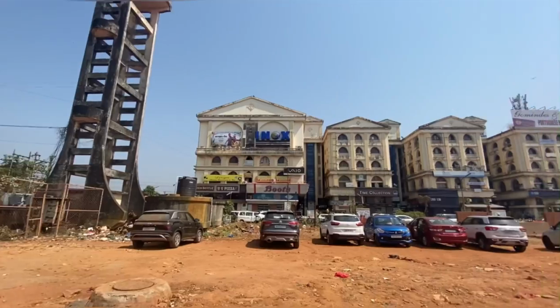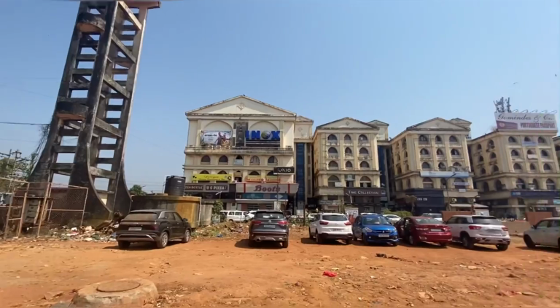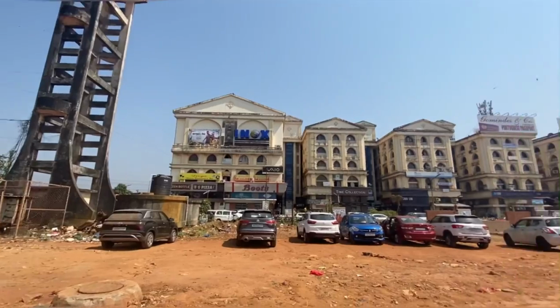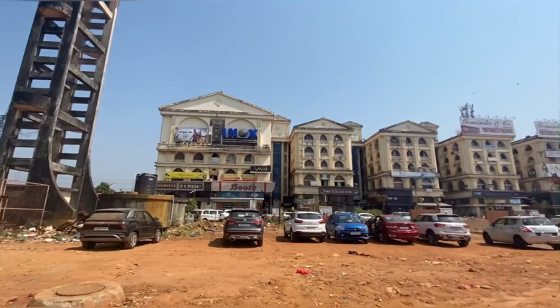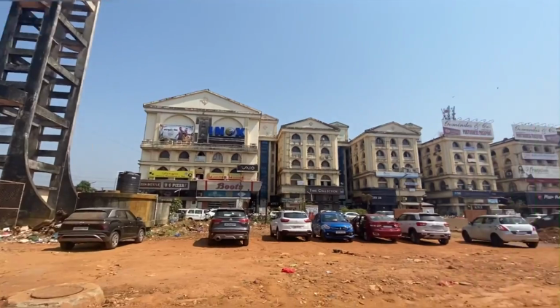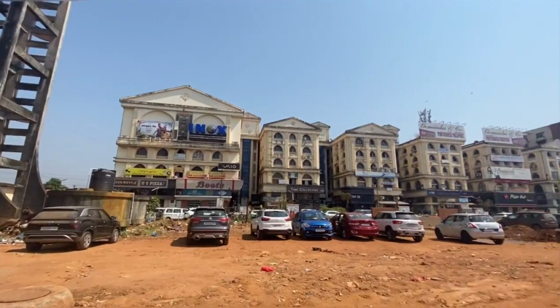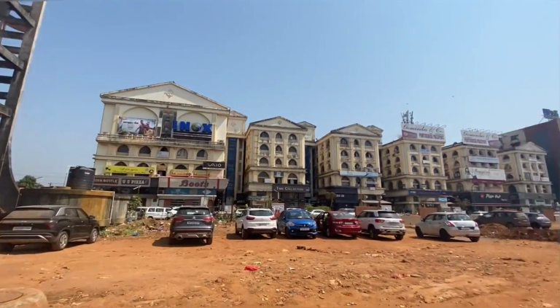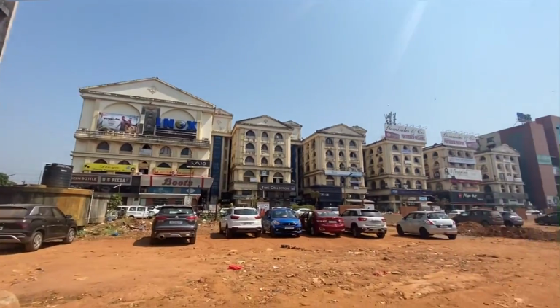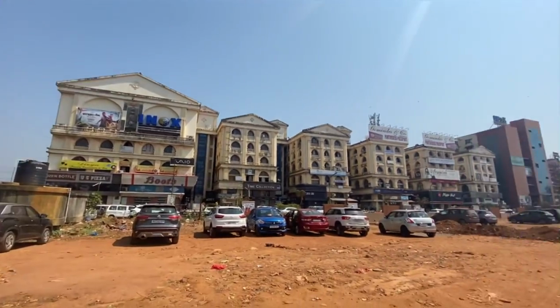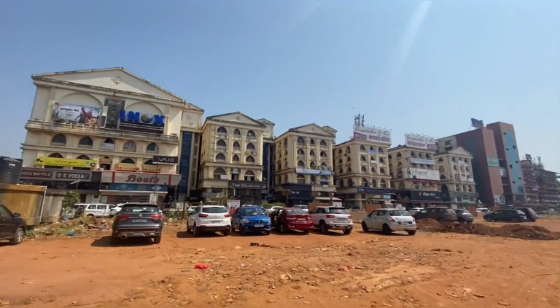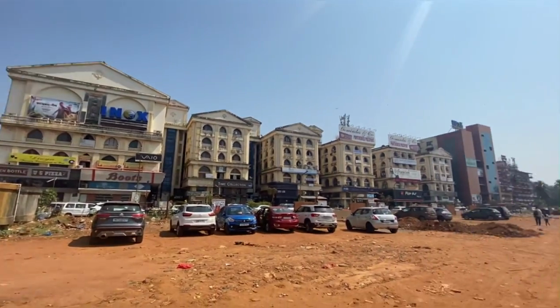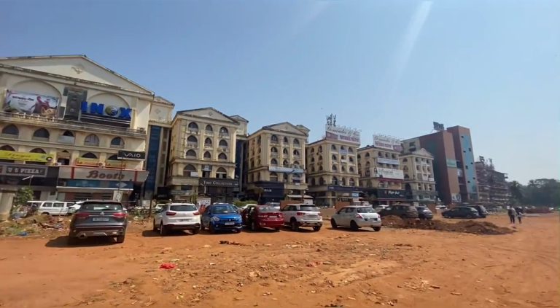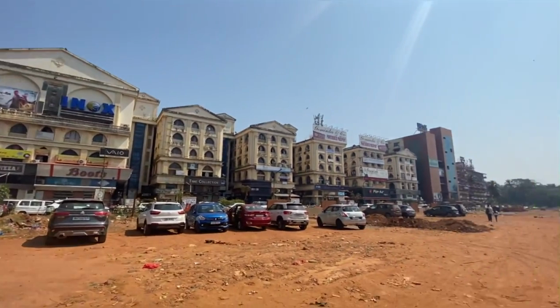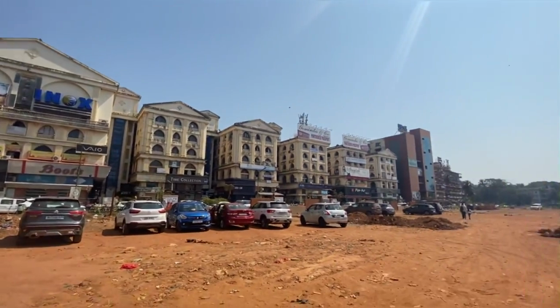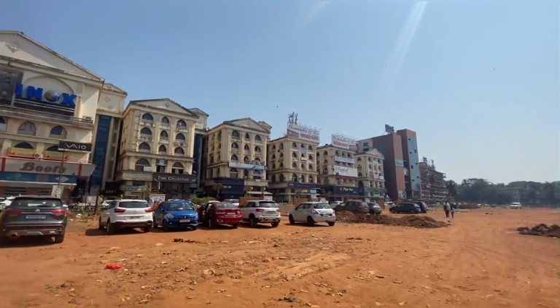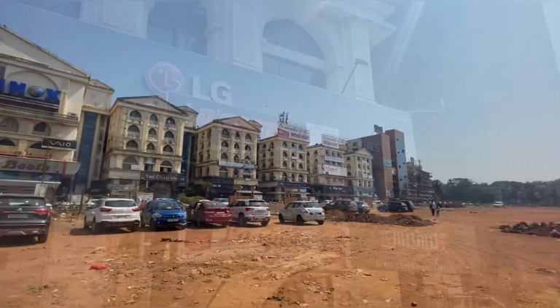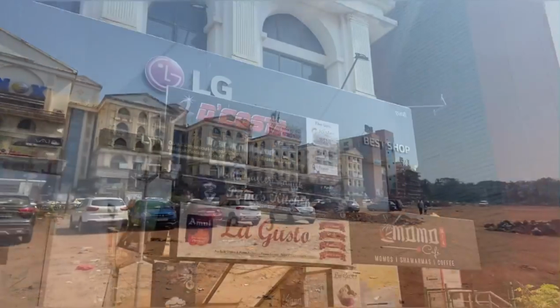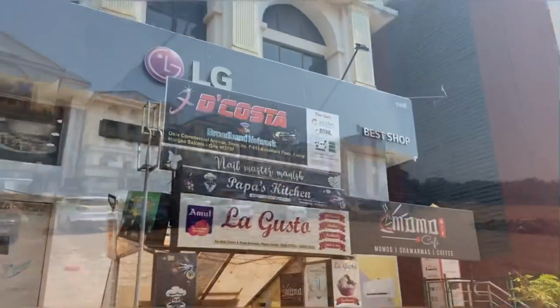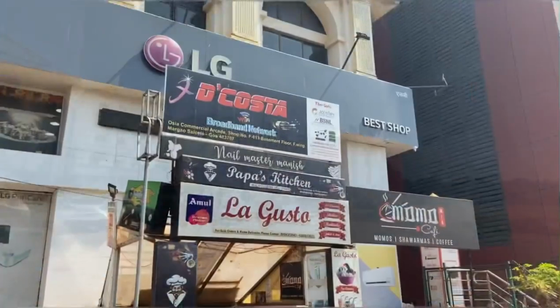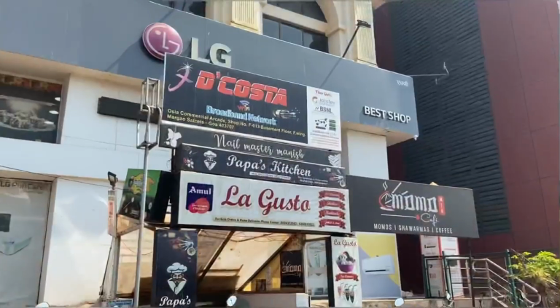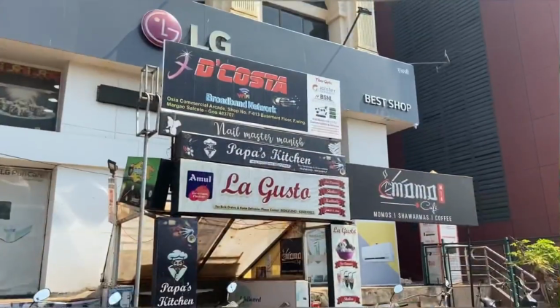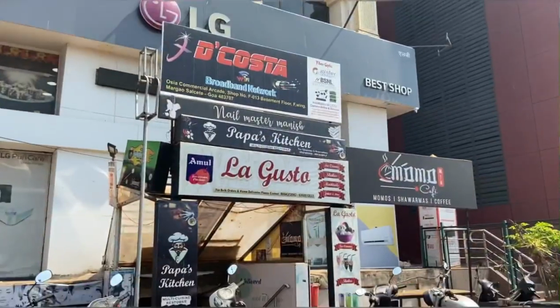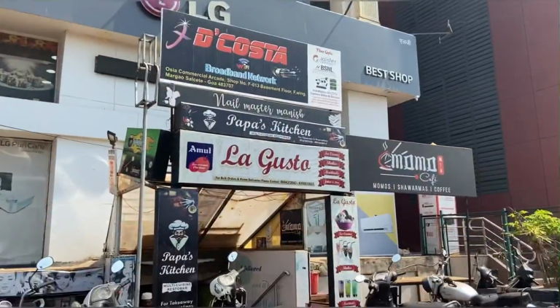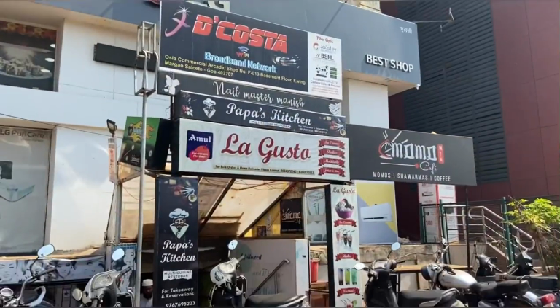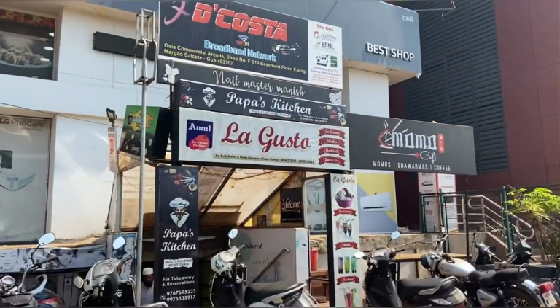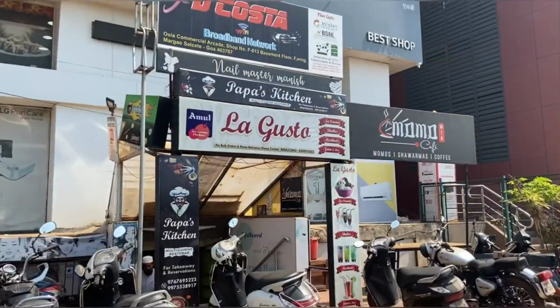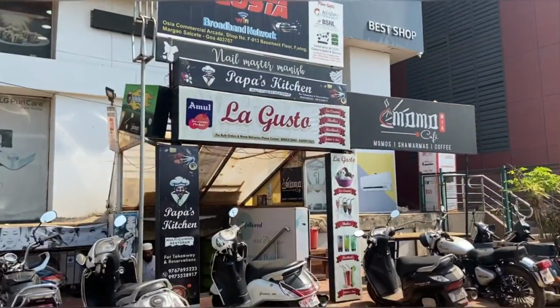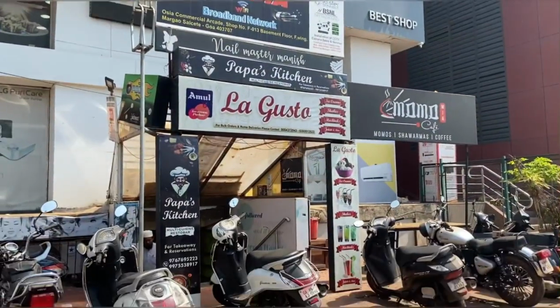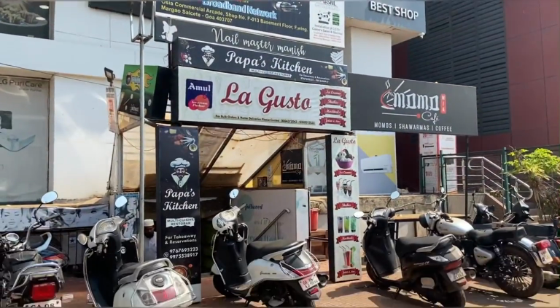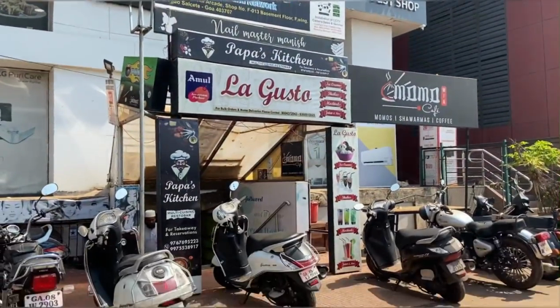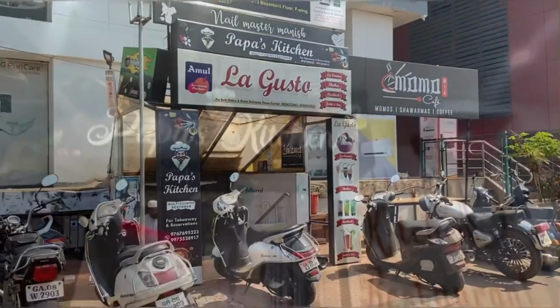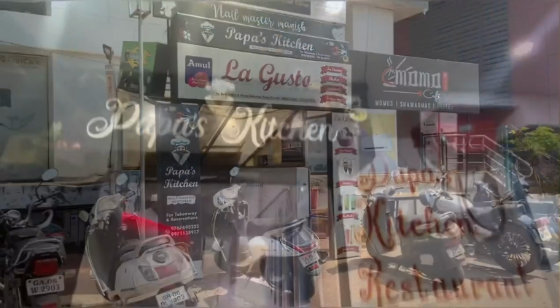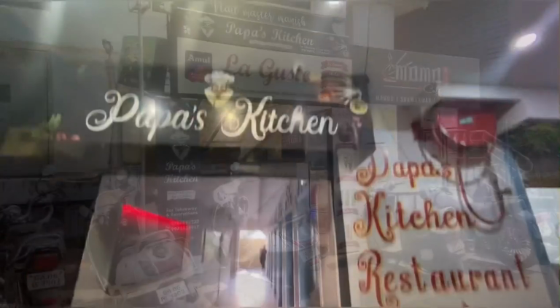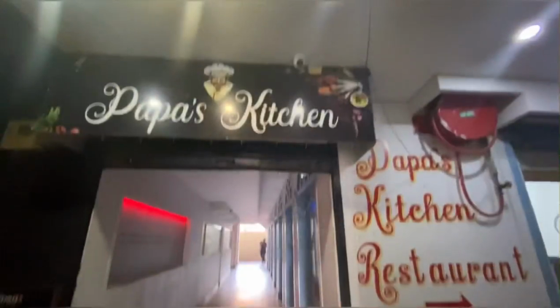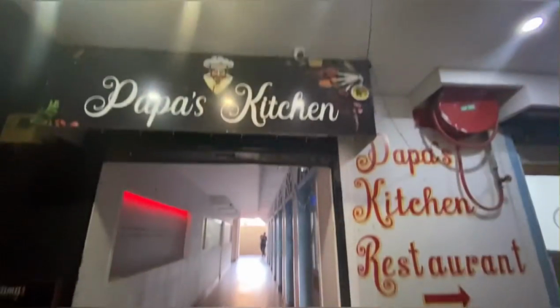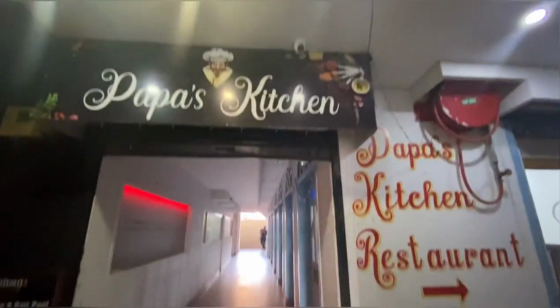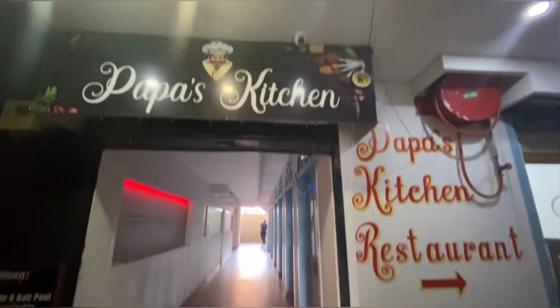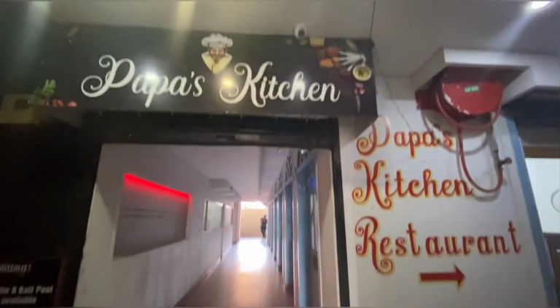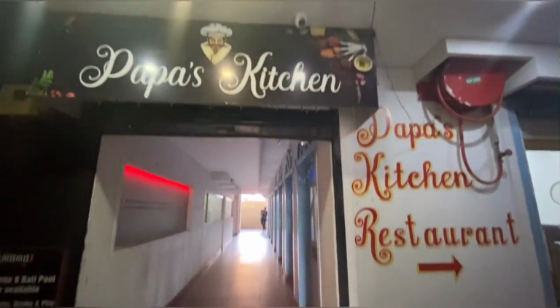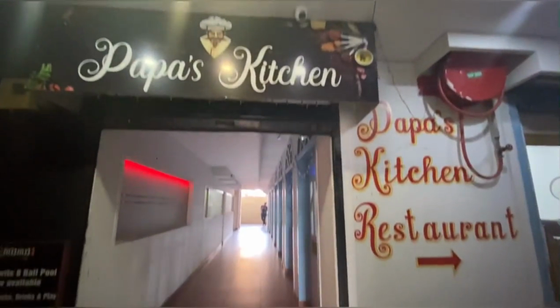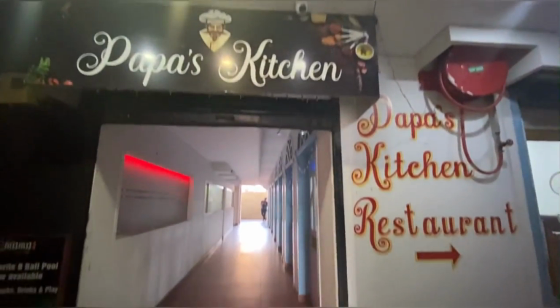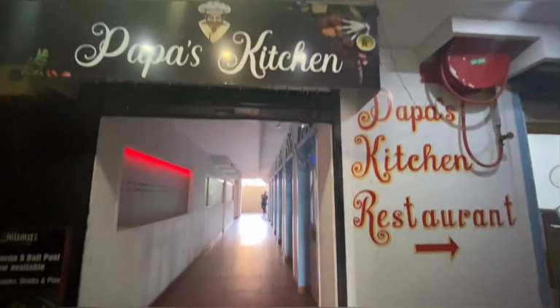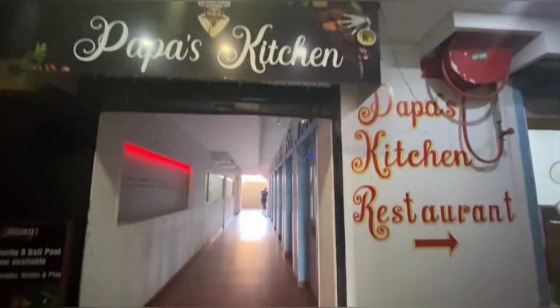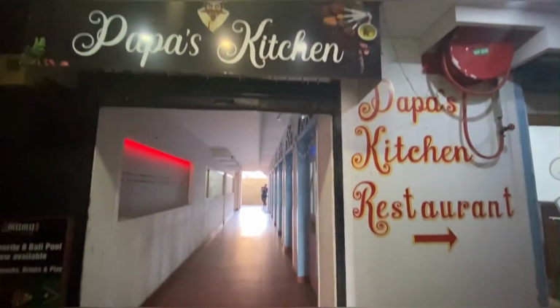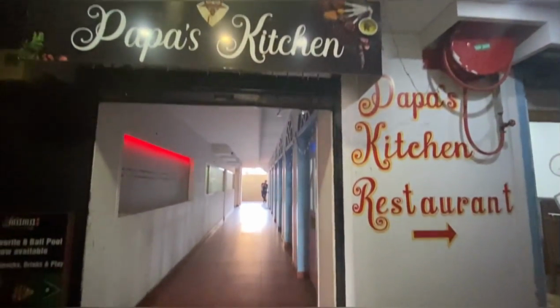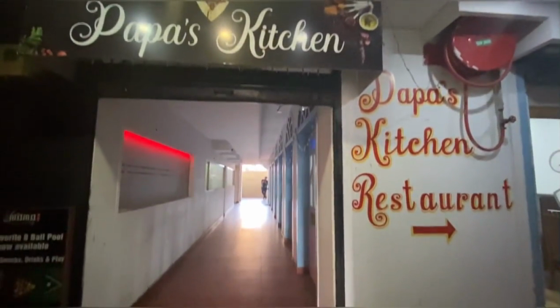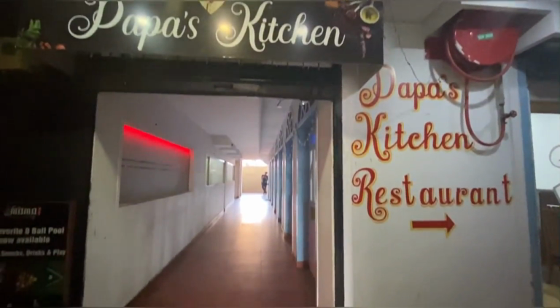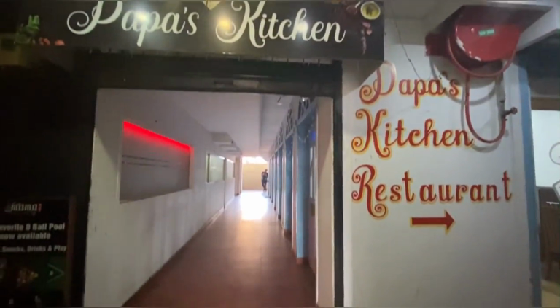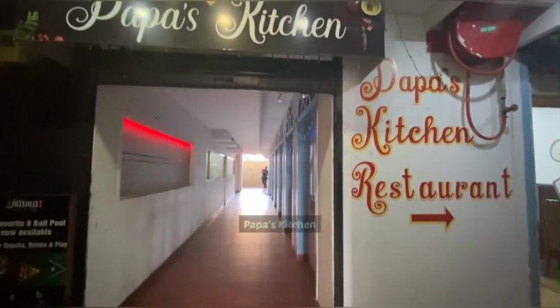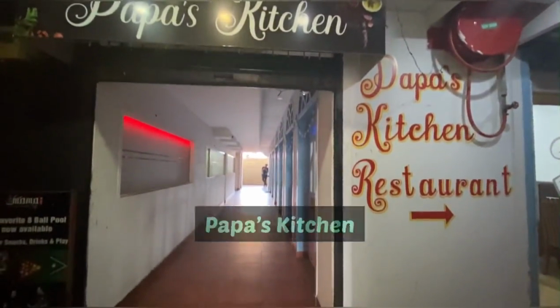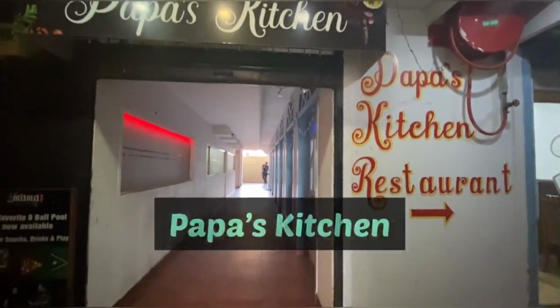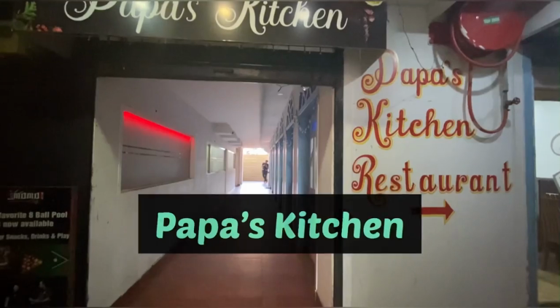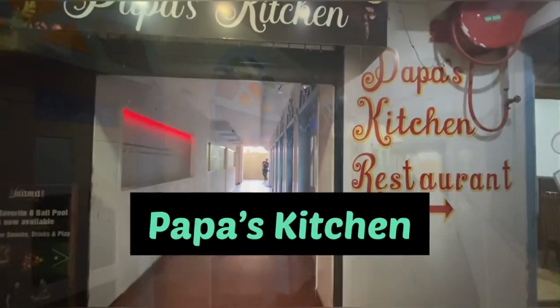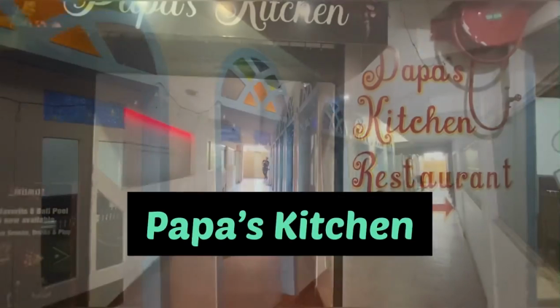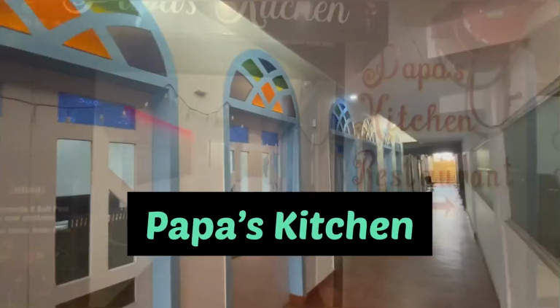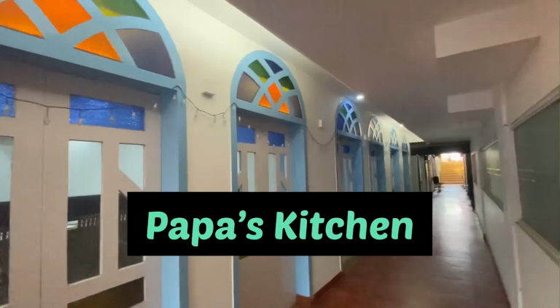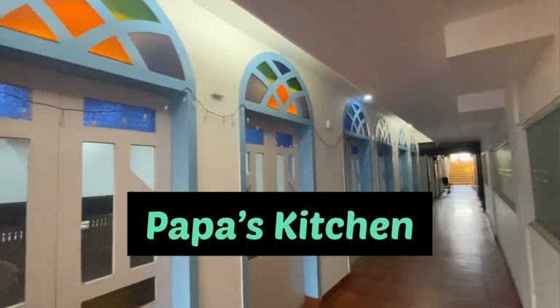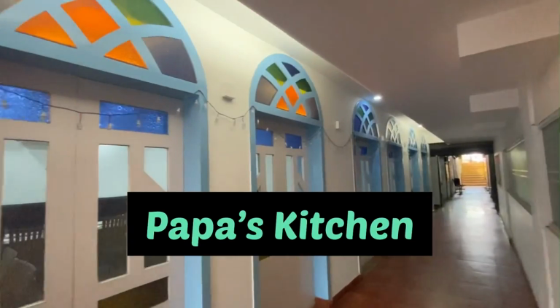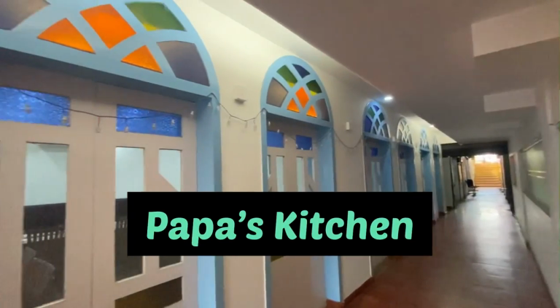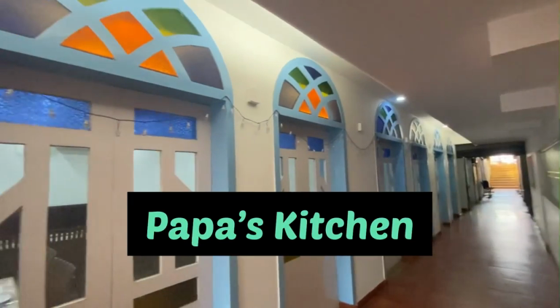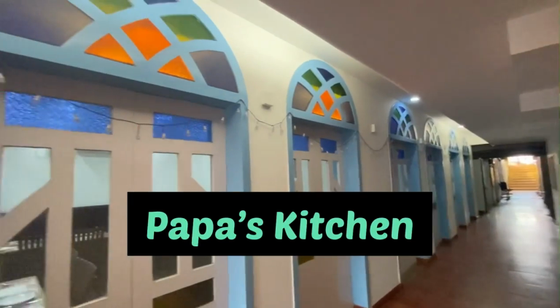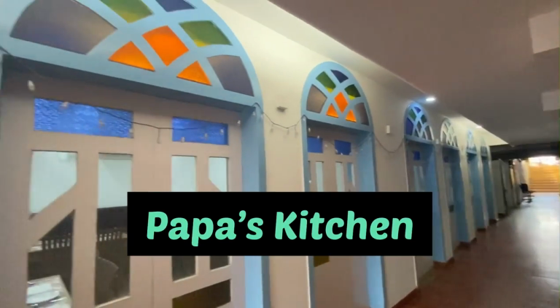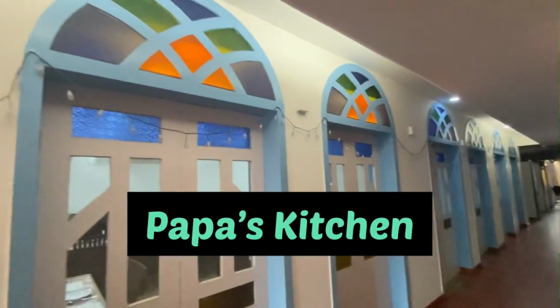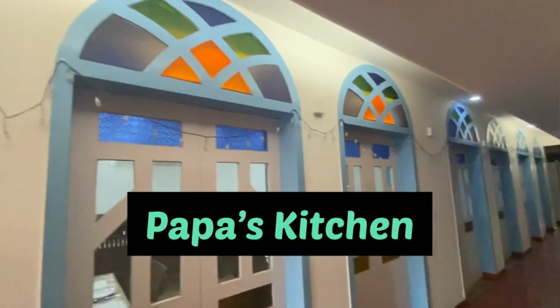Hi everyone! My name is Roma and welcome to my YouTube channel. So today I am at Margaon at this restaurant named Papa's Kitchen.